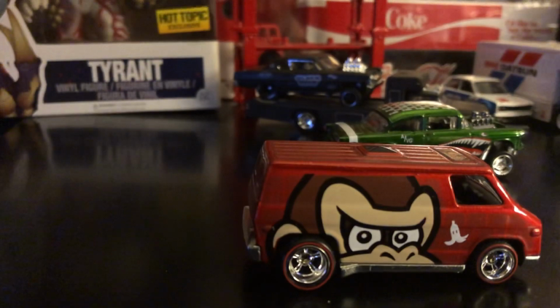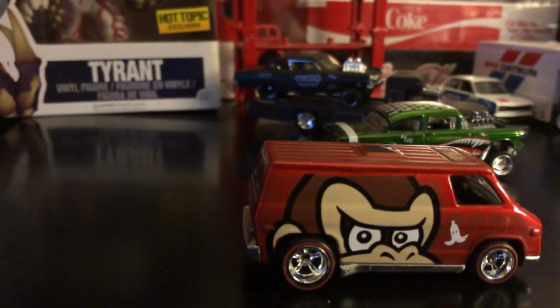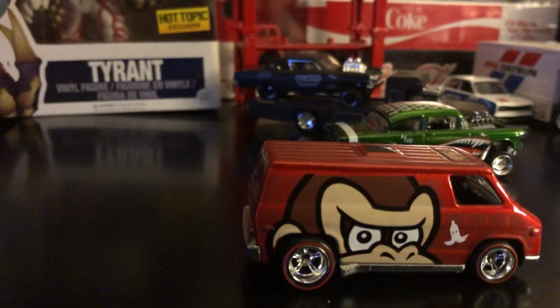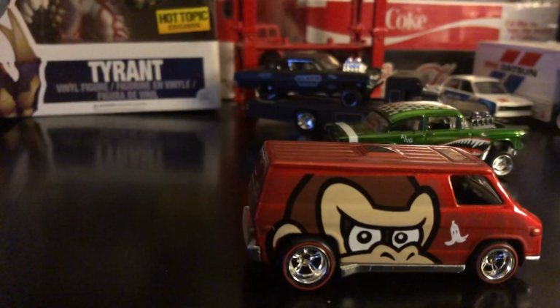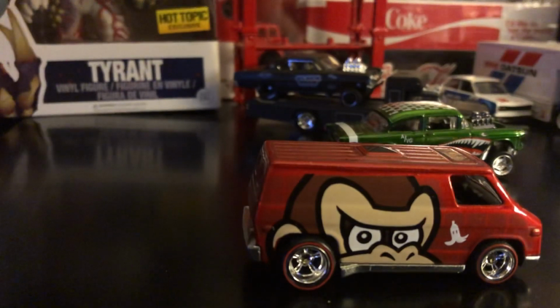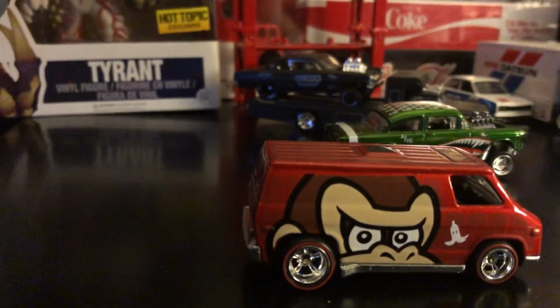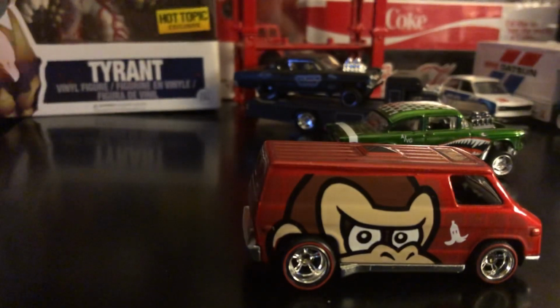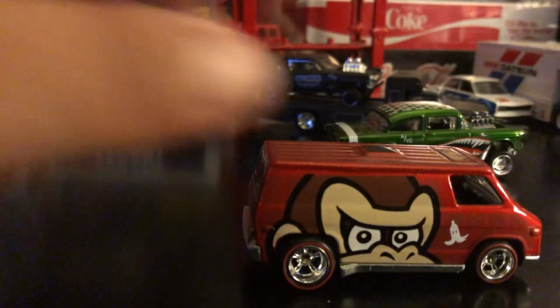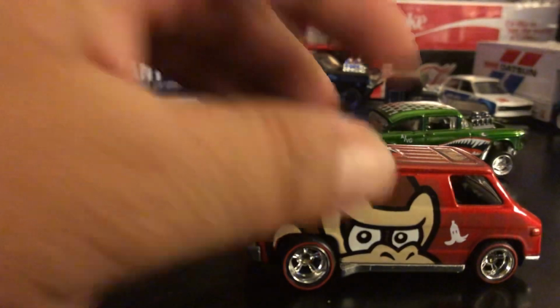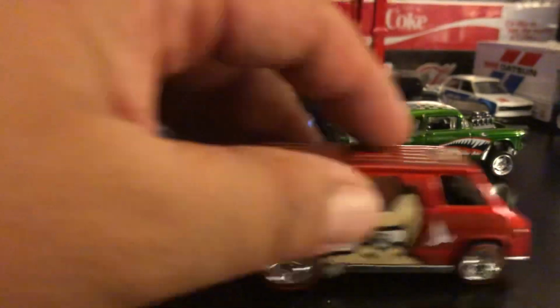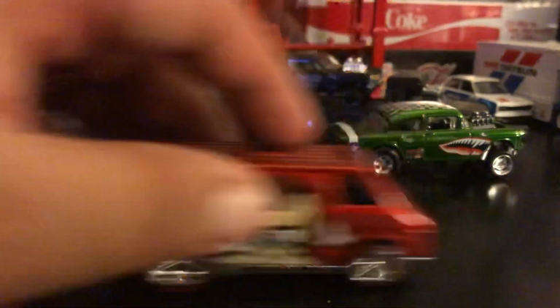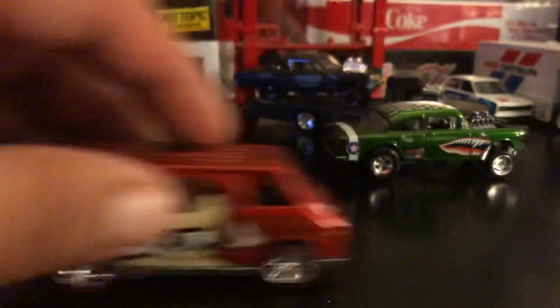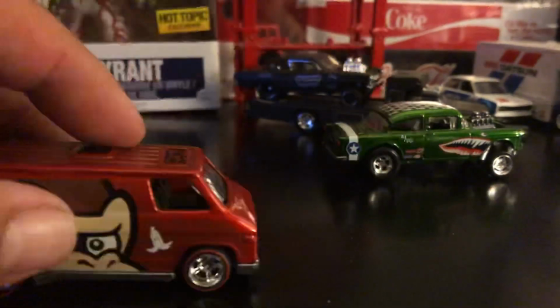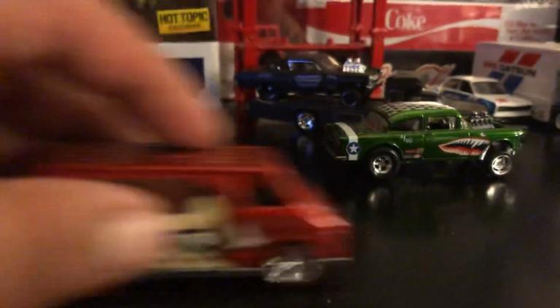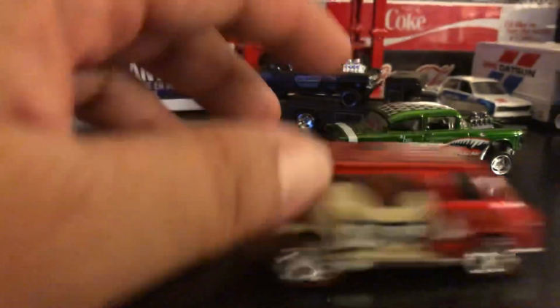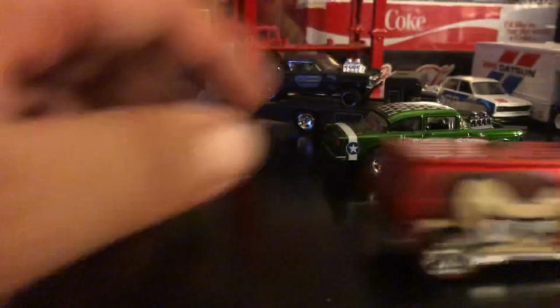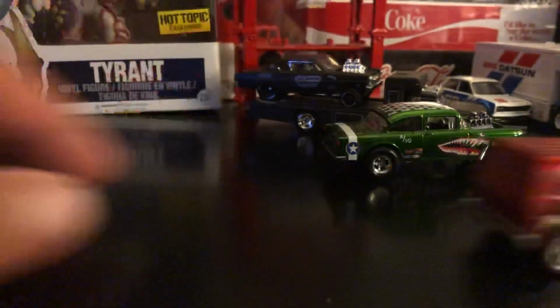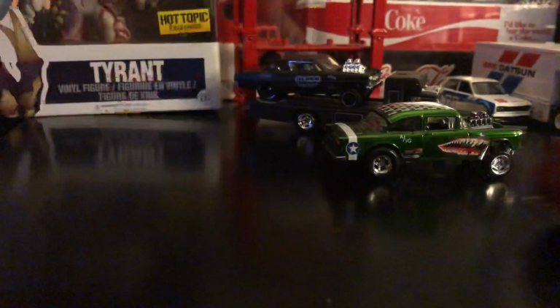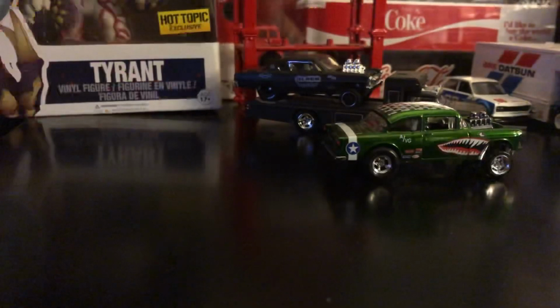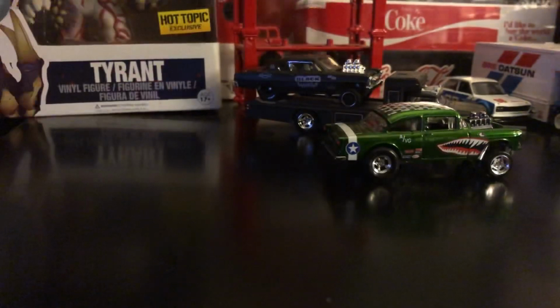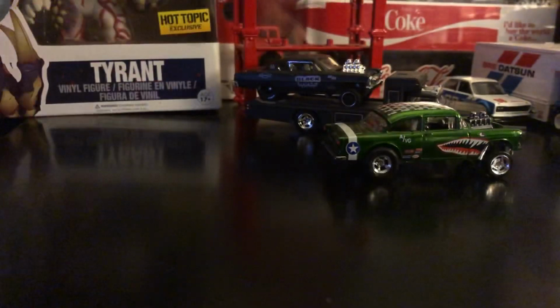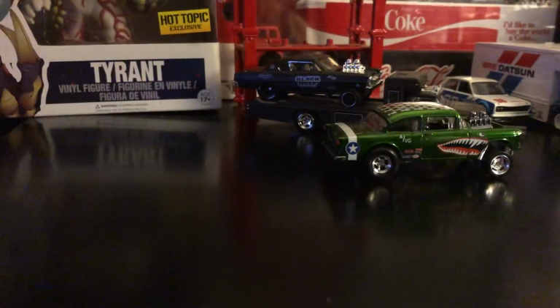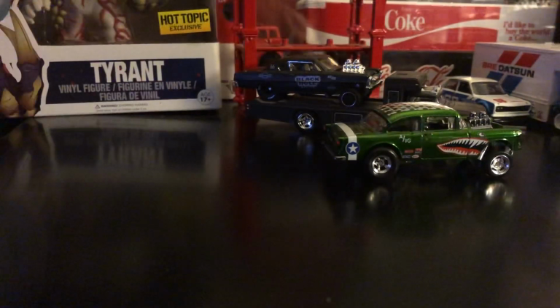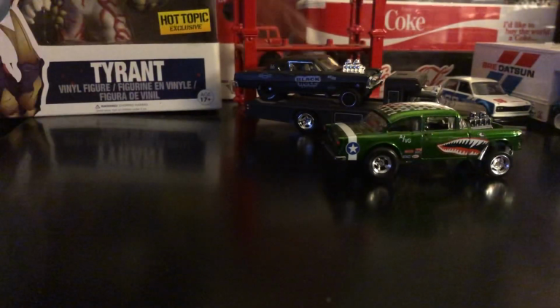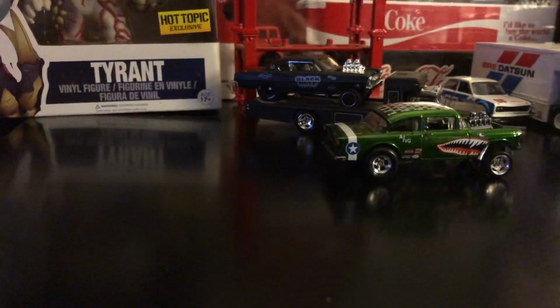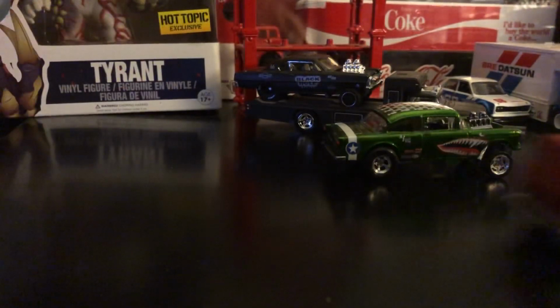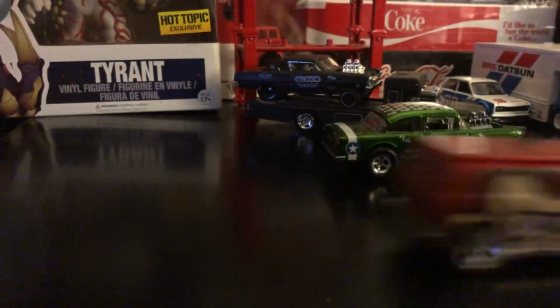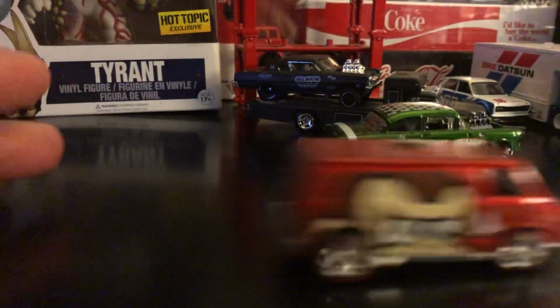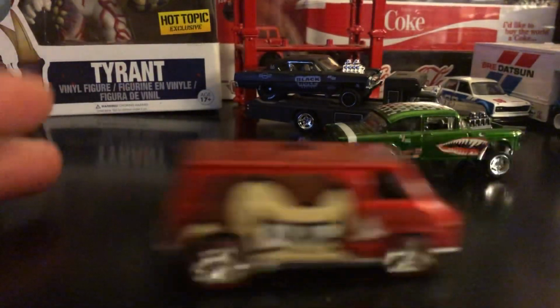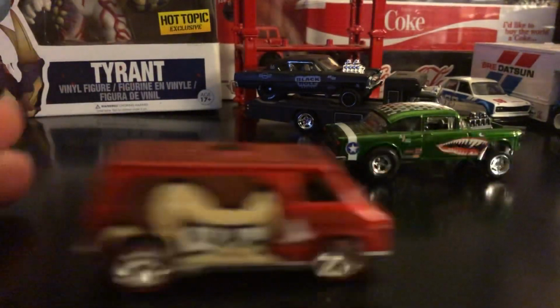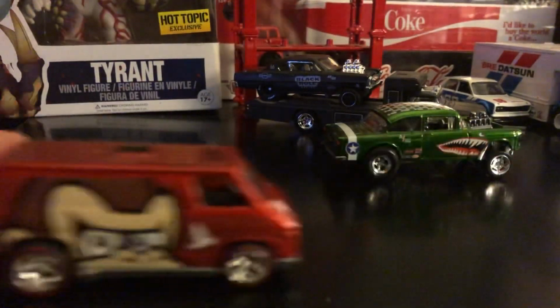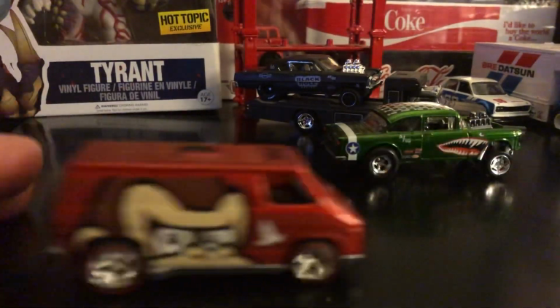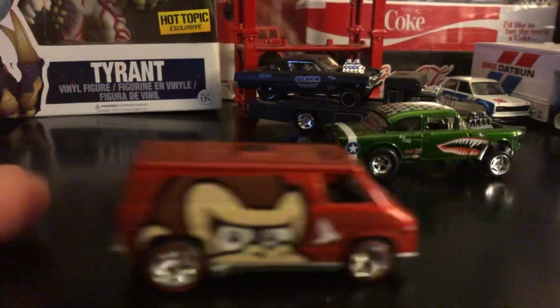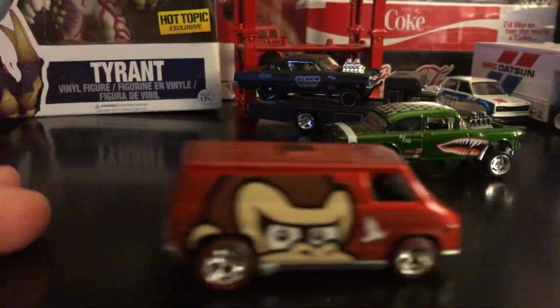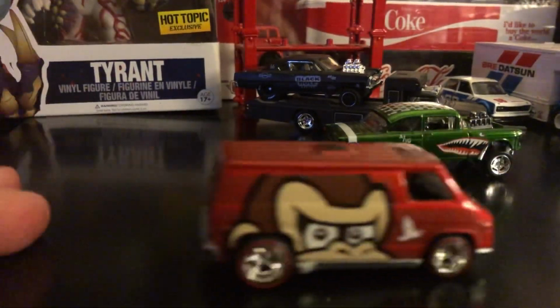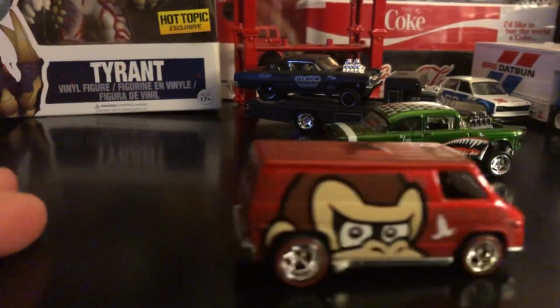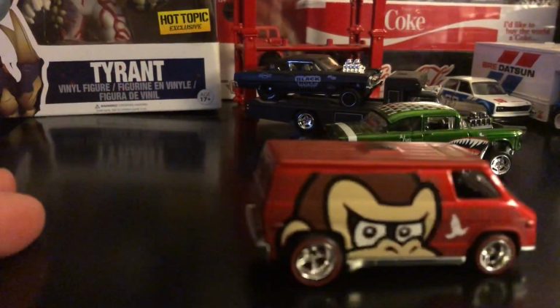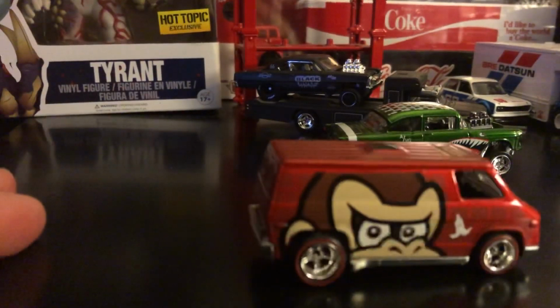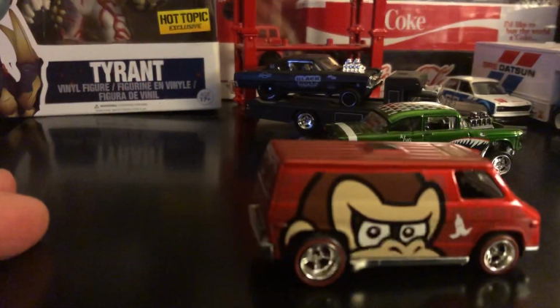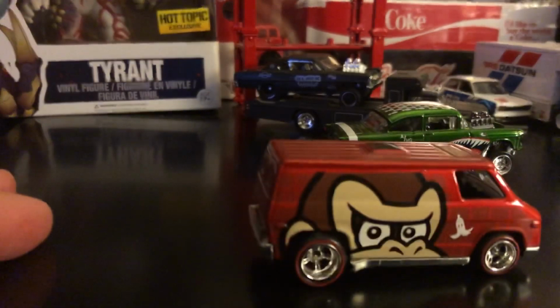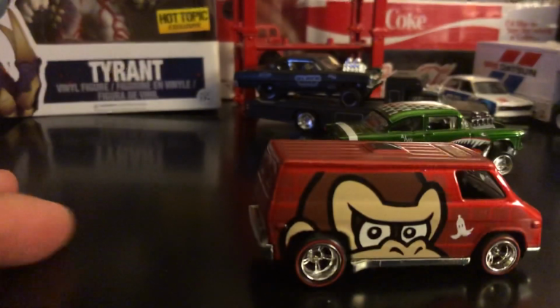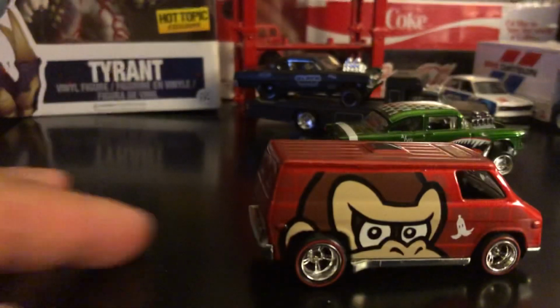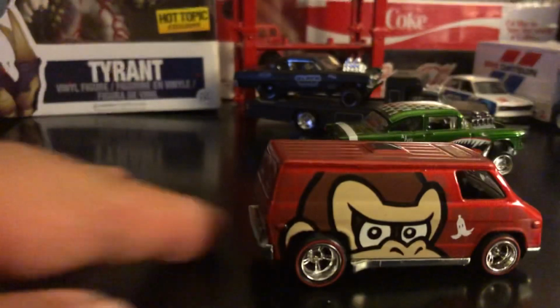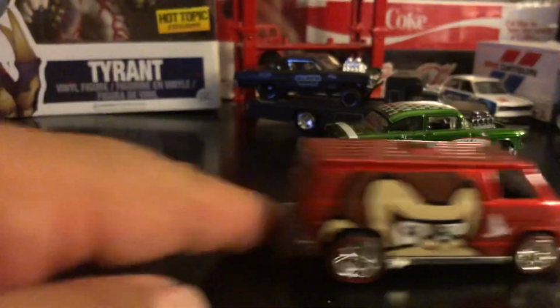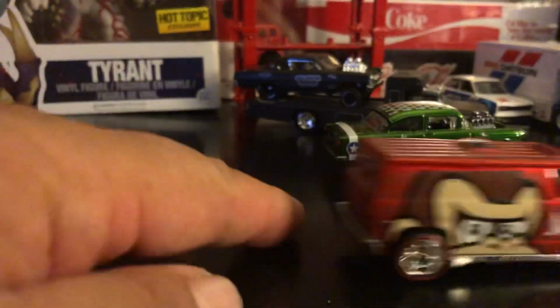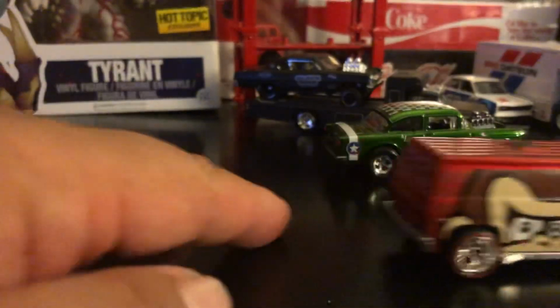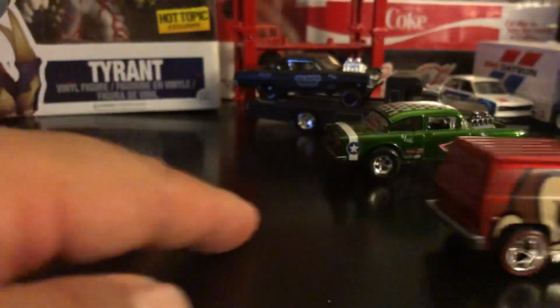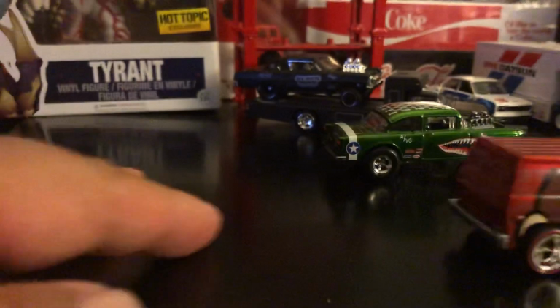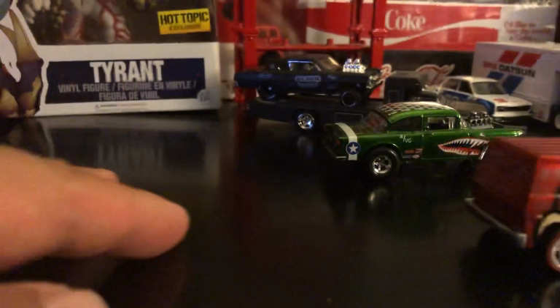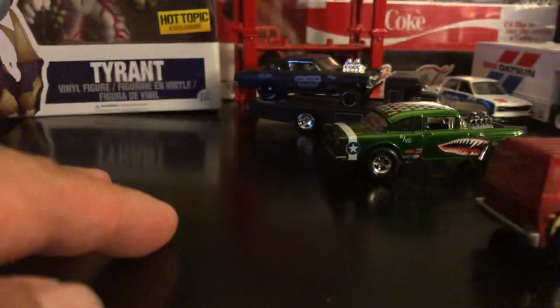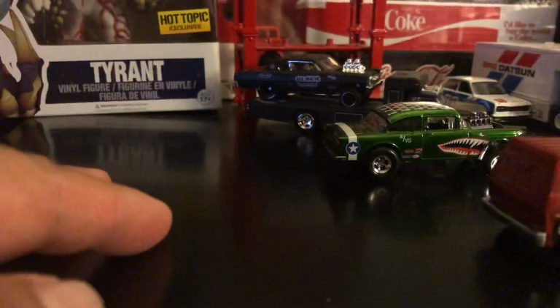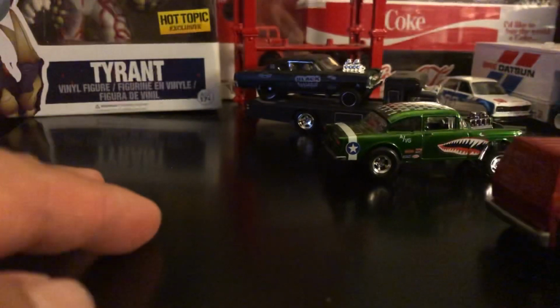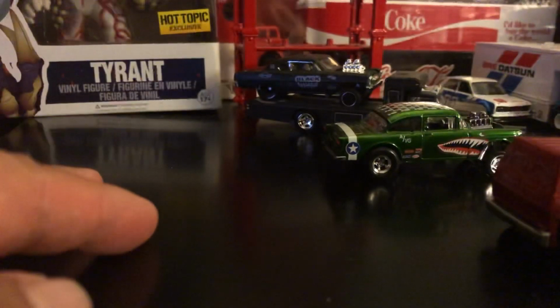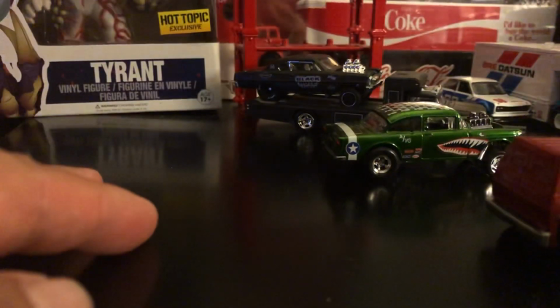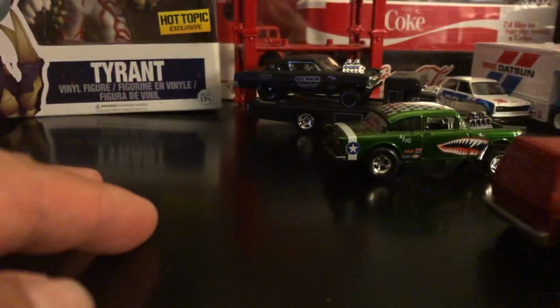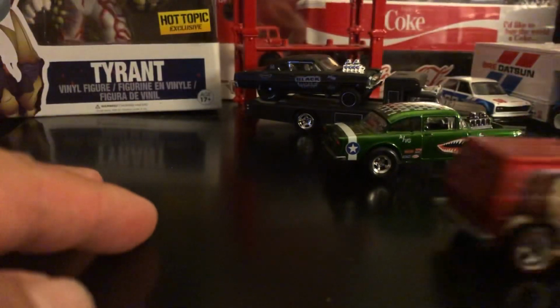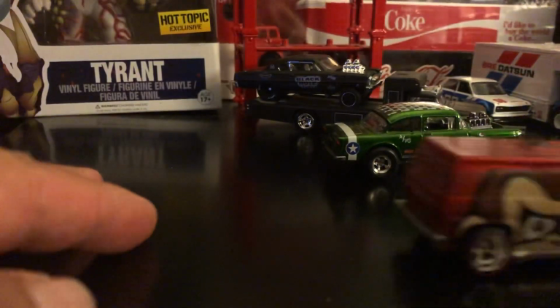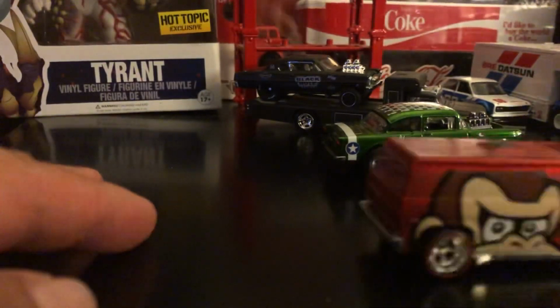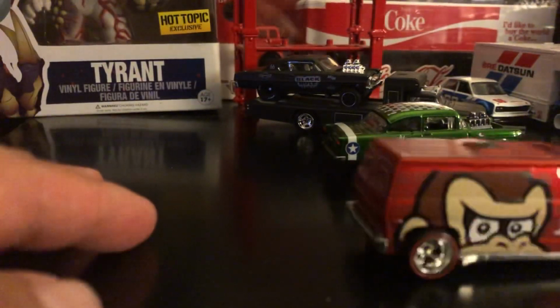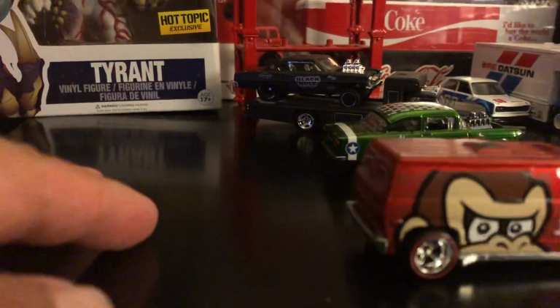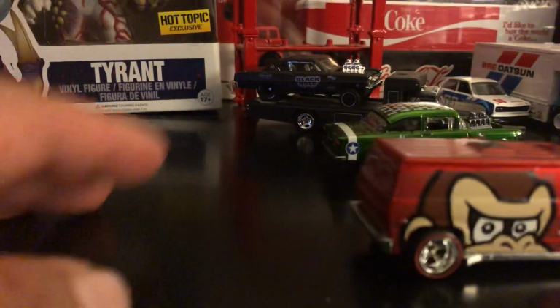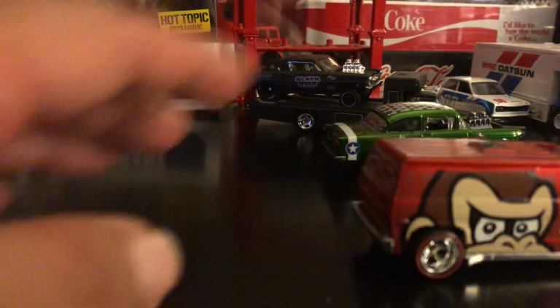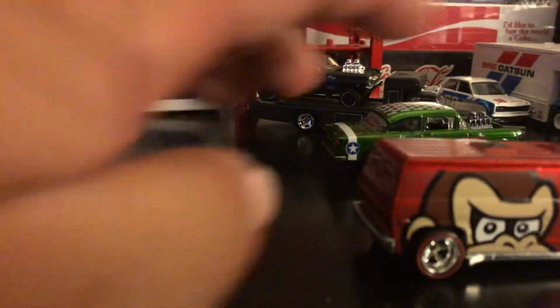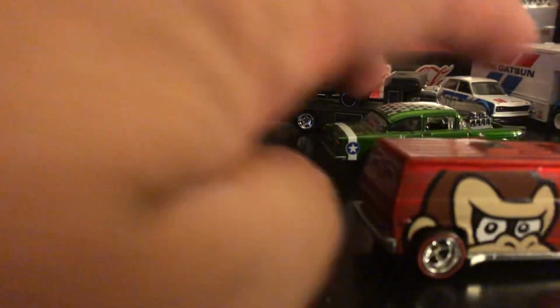This feels really good — I love how it rolls. It's like running on clouds.